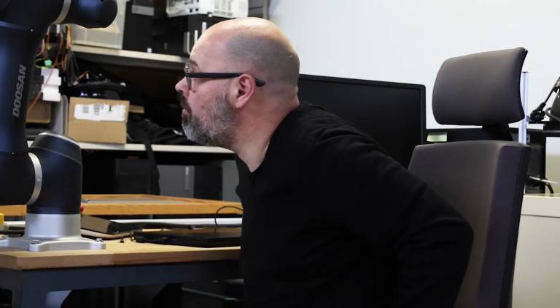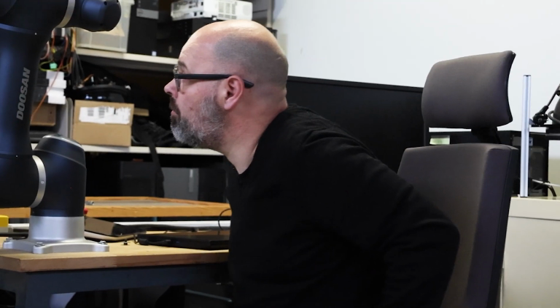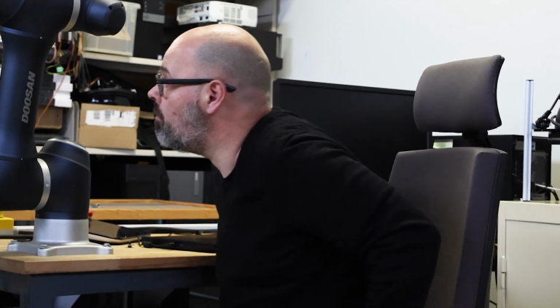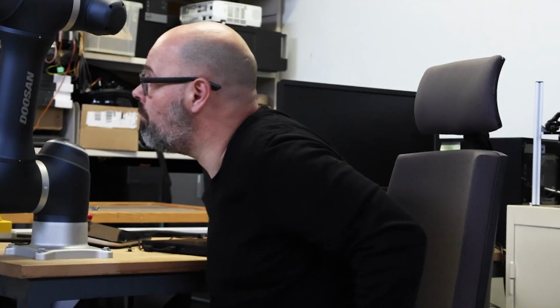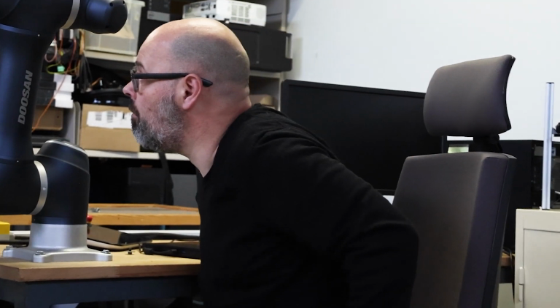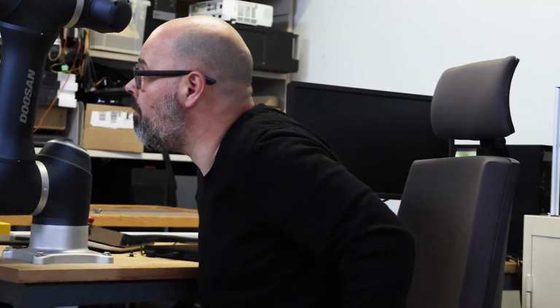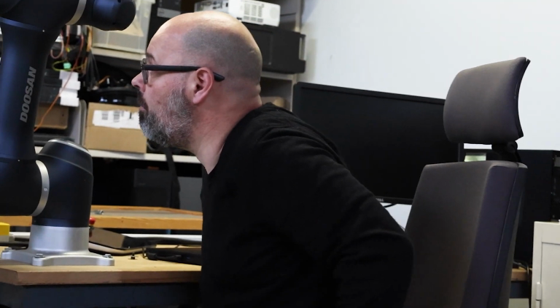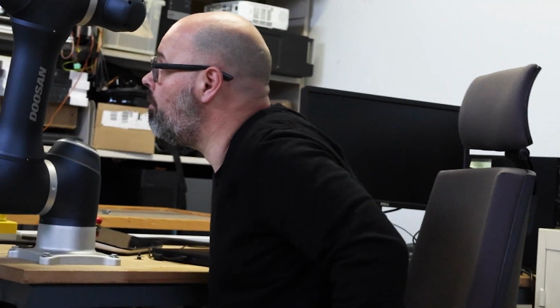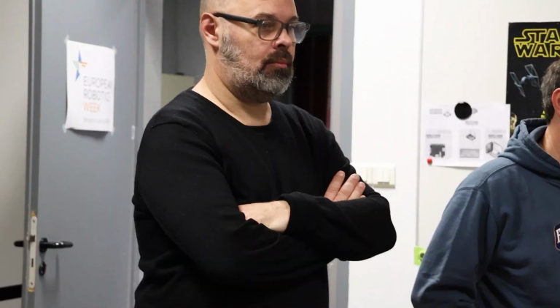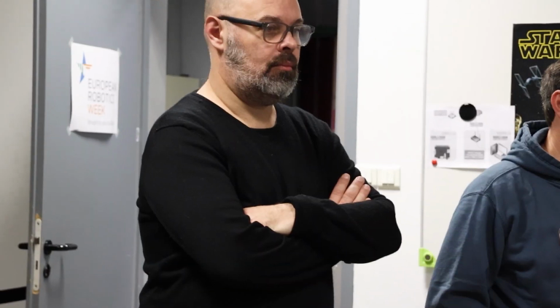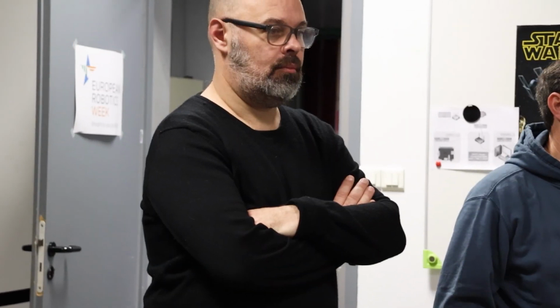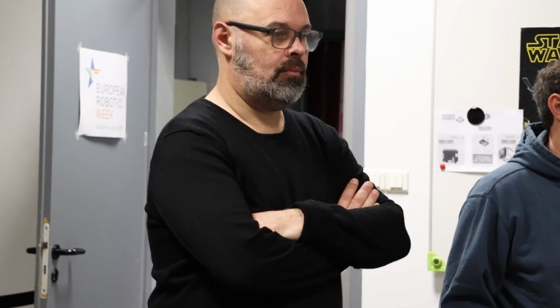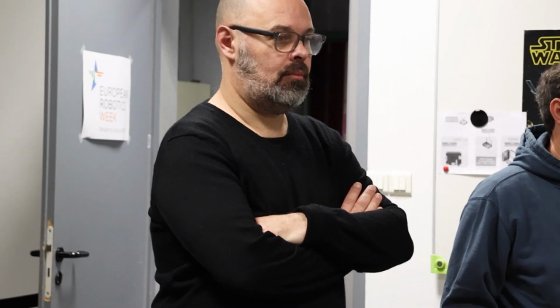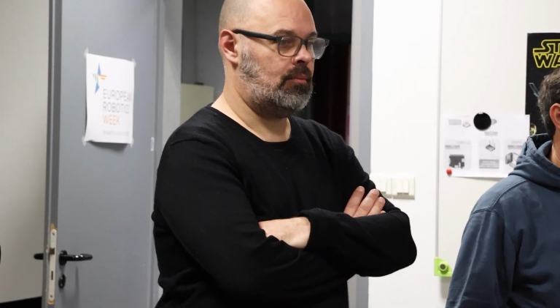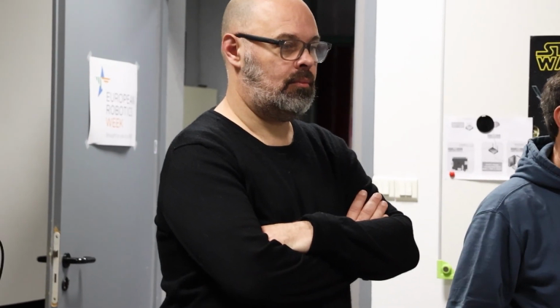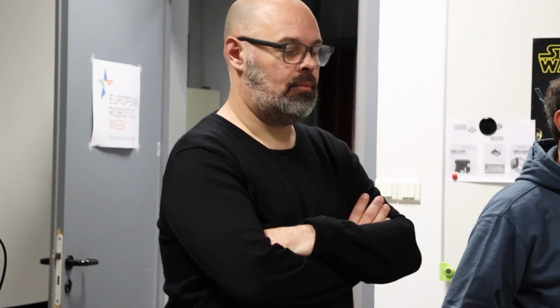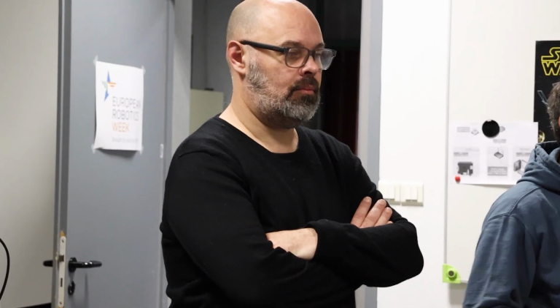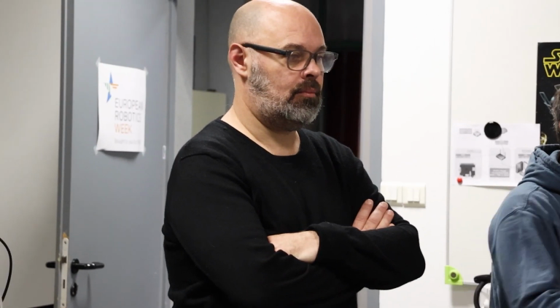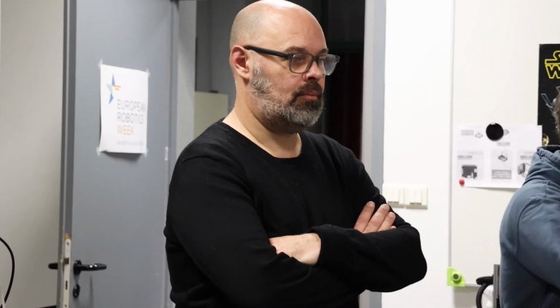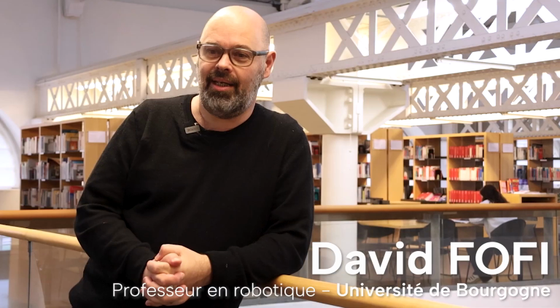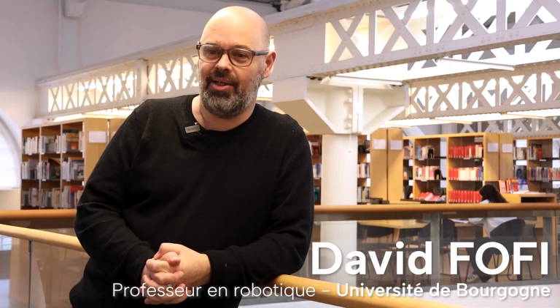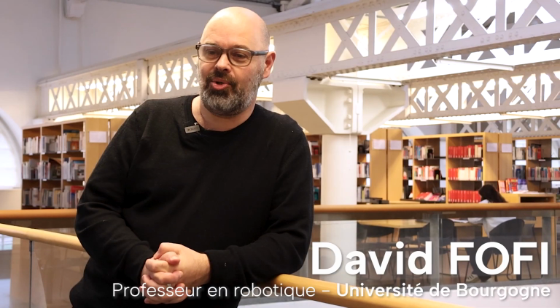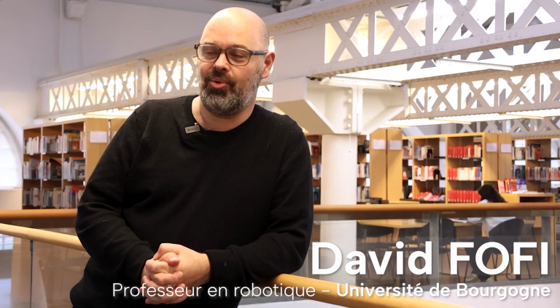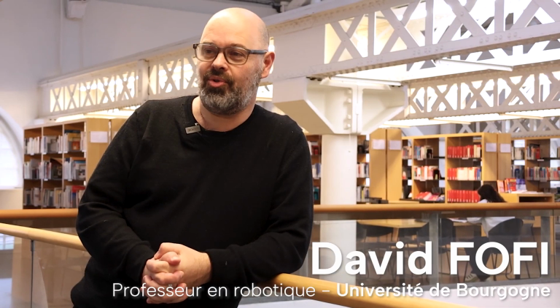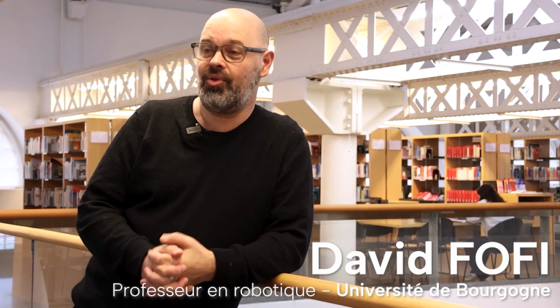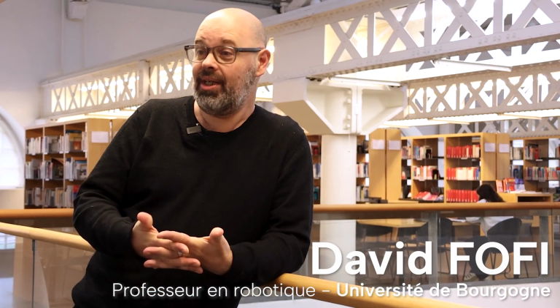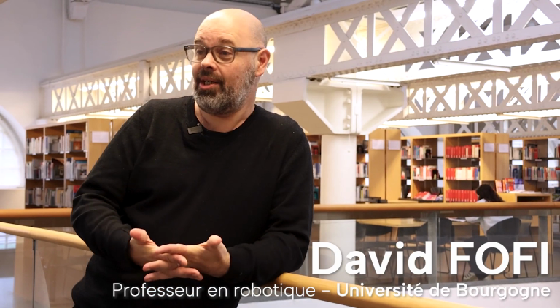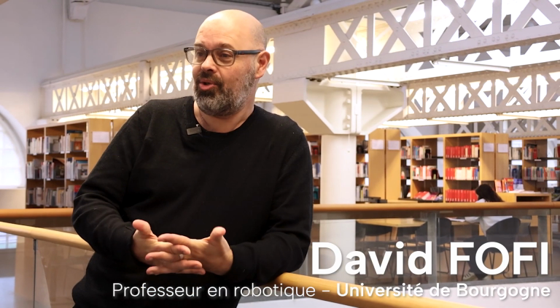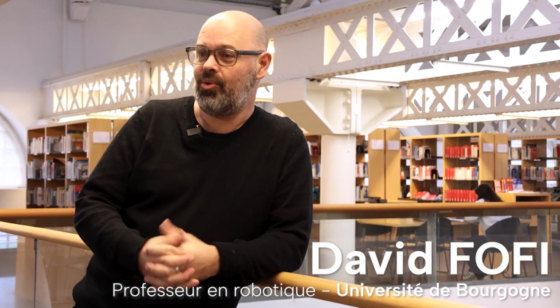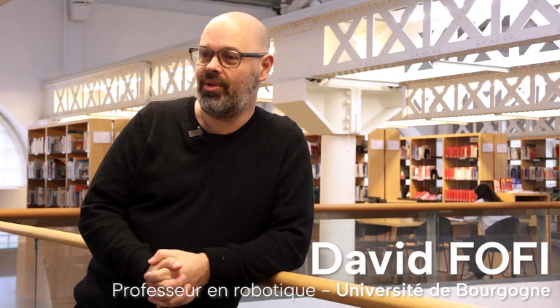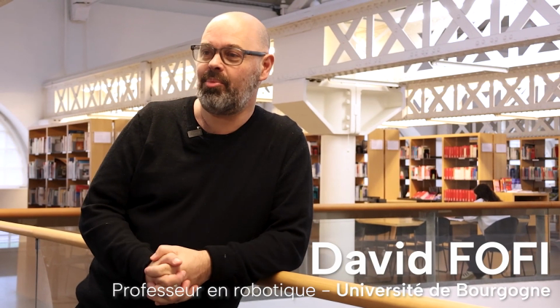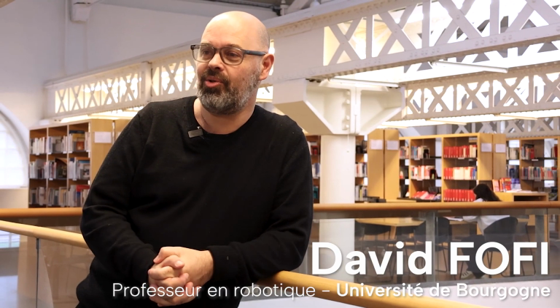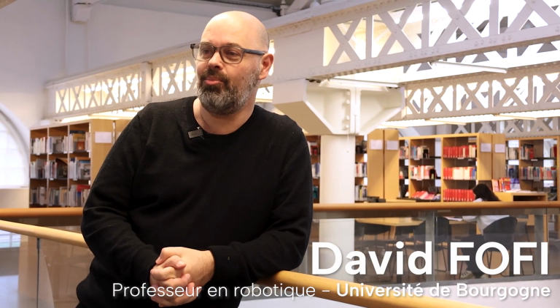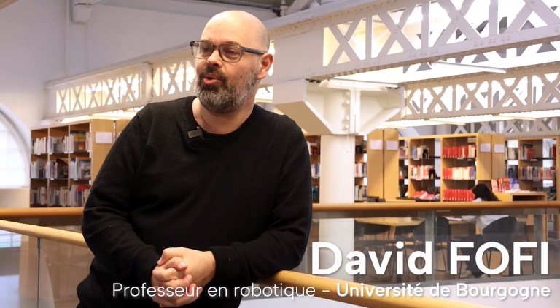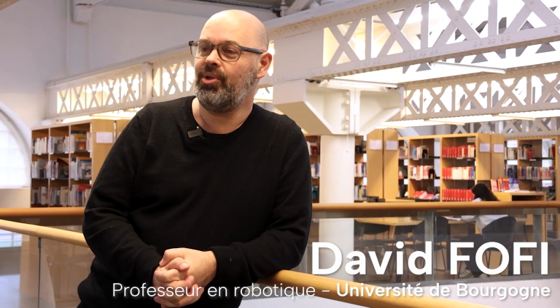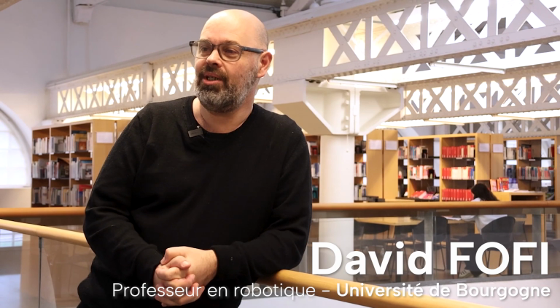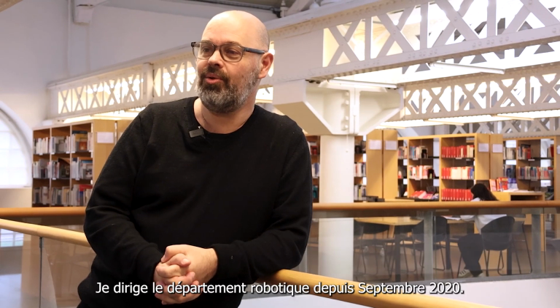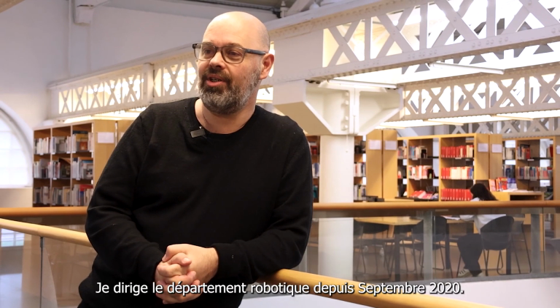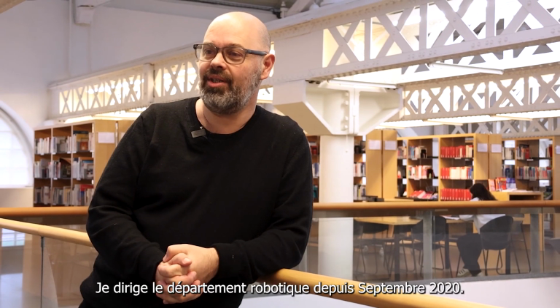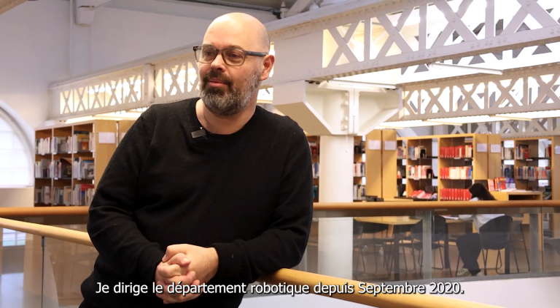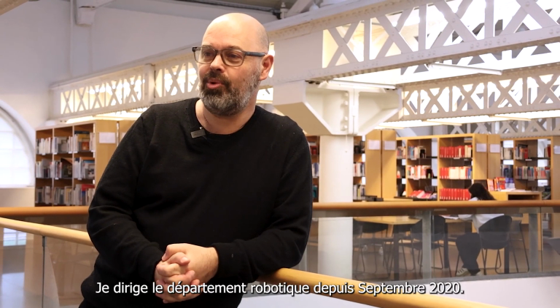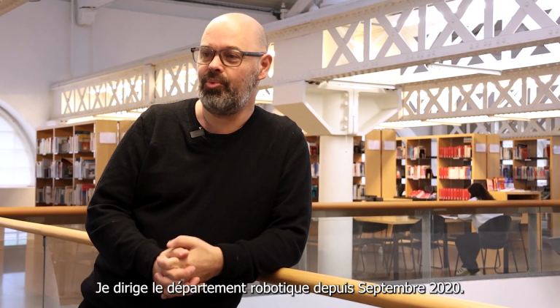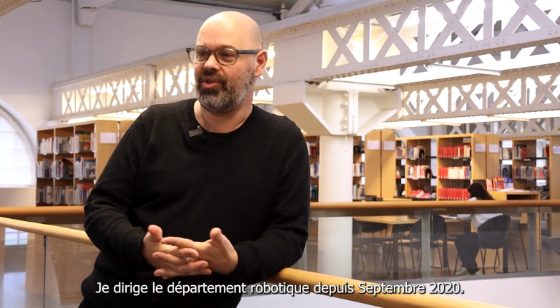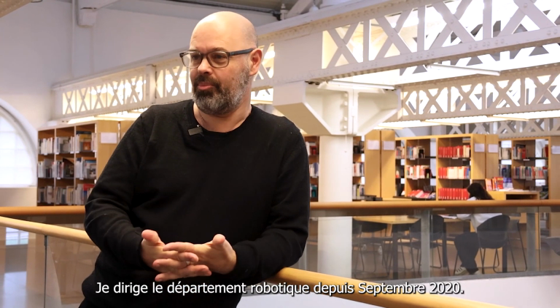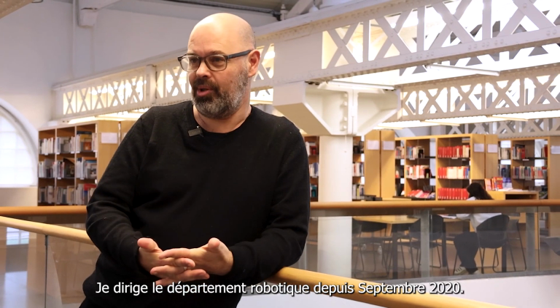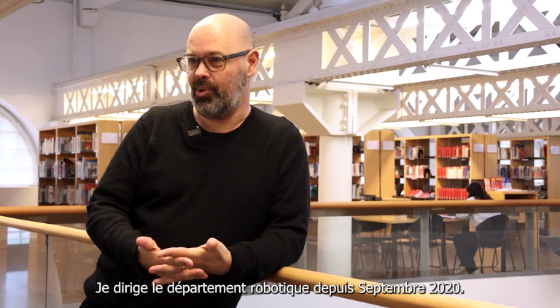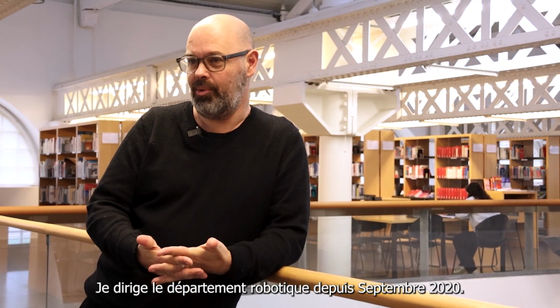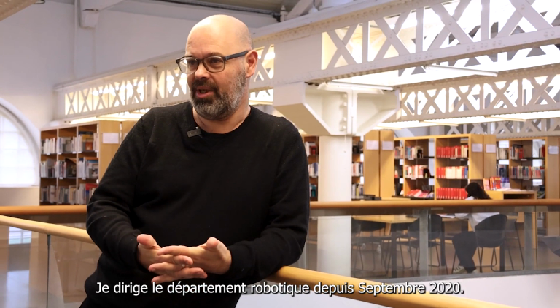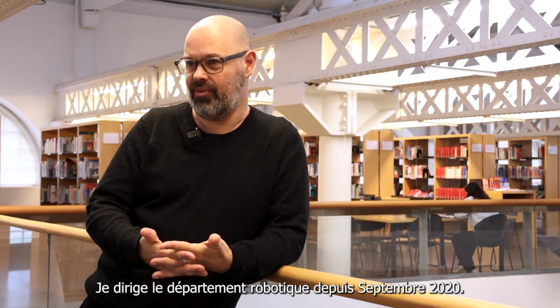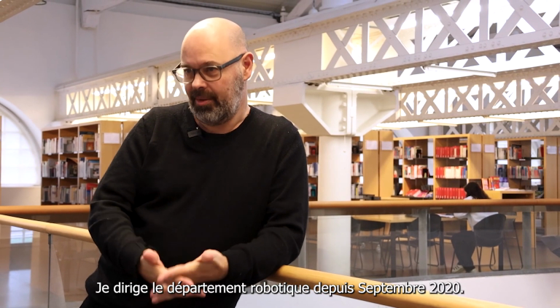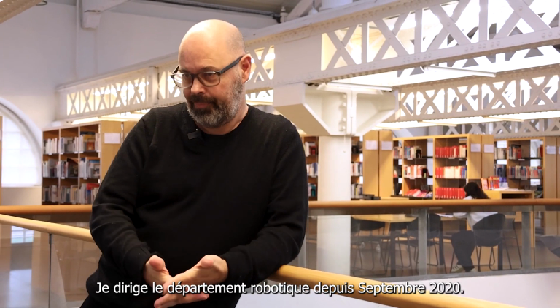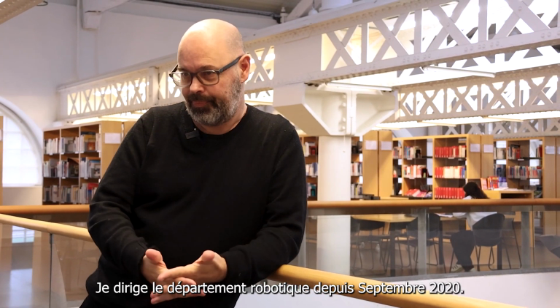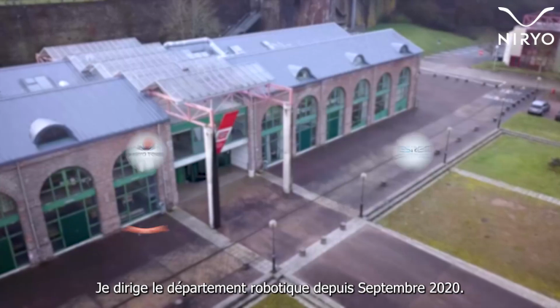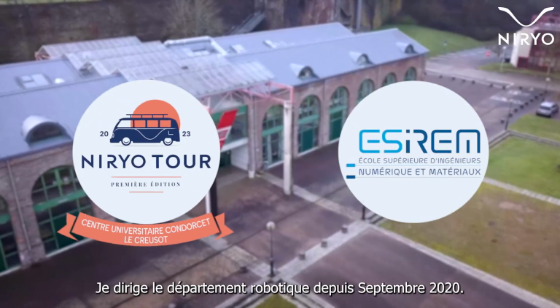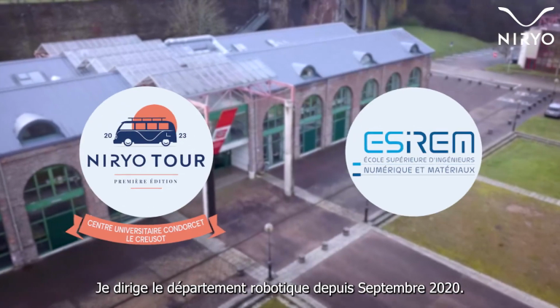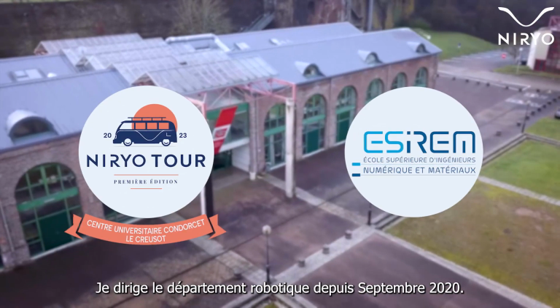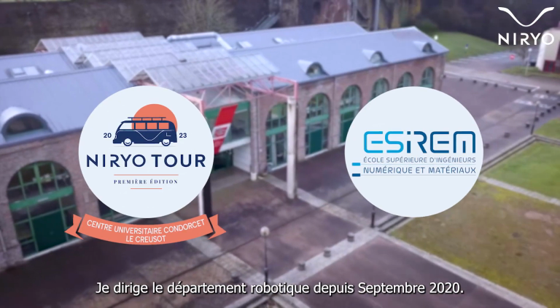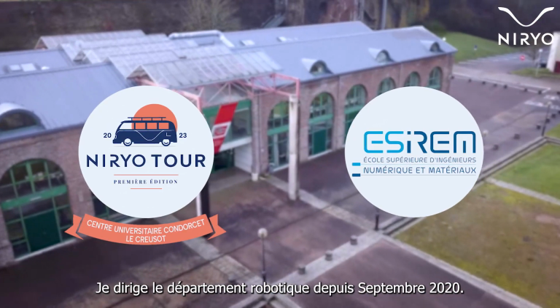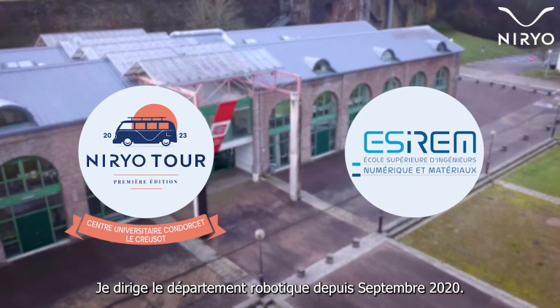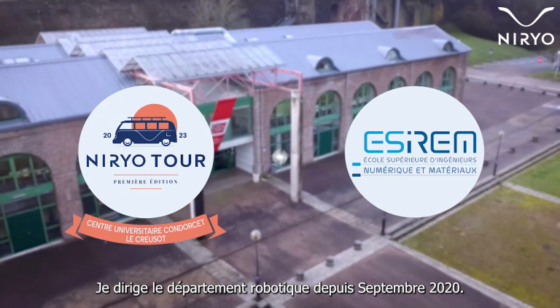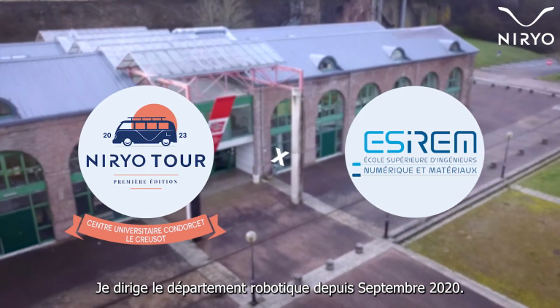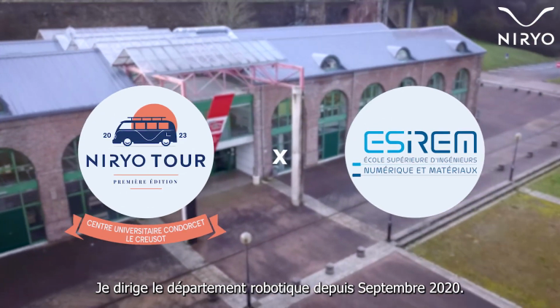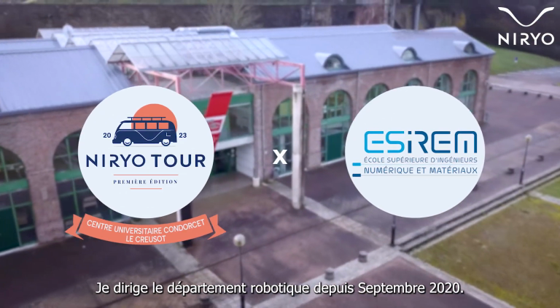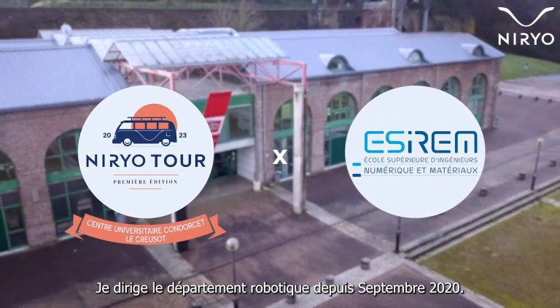My name is David Fofi, and I am a professor at the University of Burgundy. Since September 2020, I have been heading the robotics department.